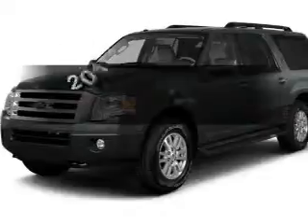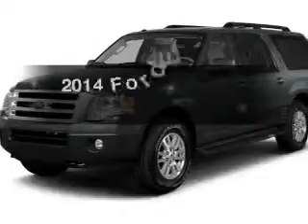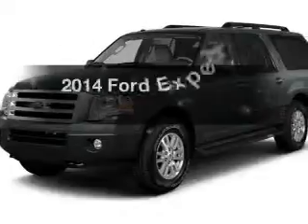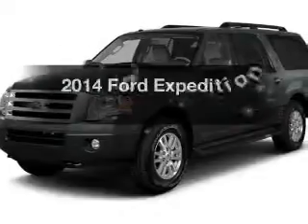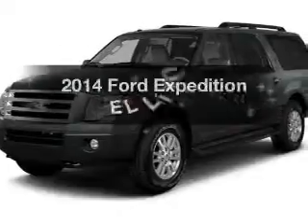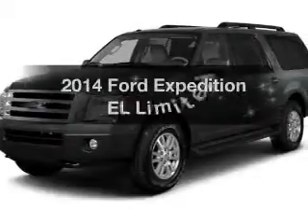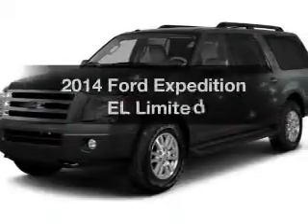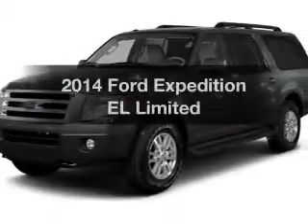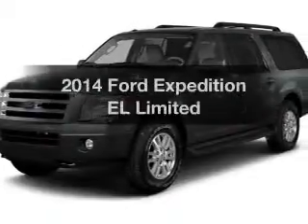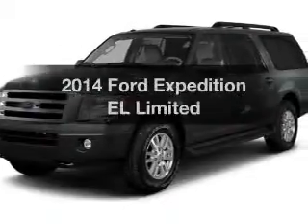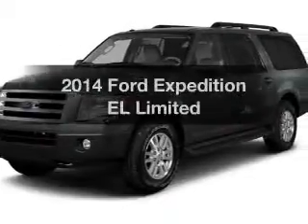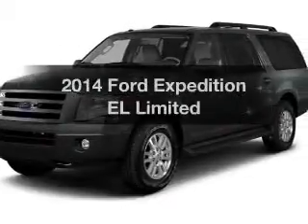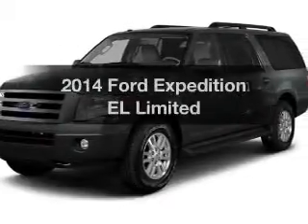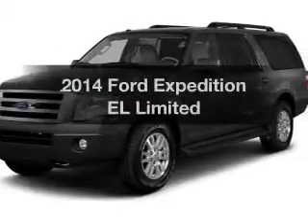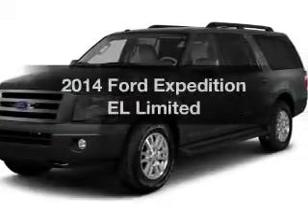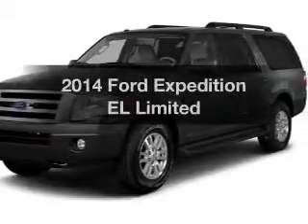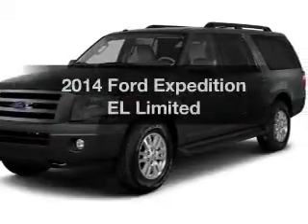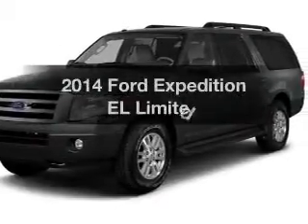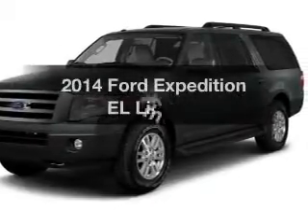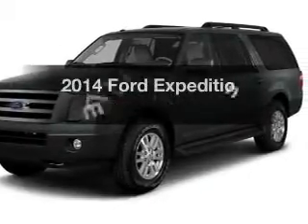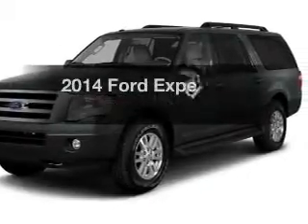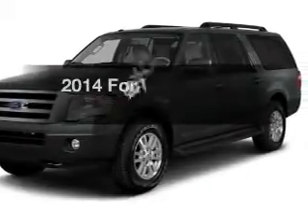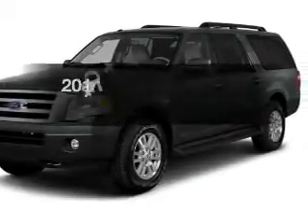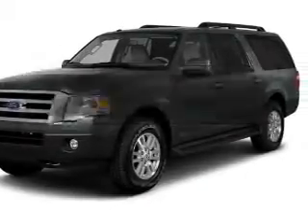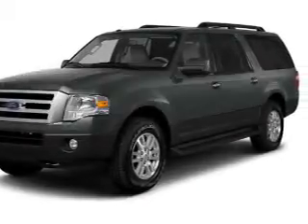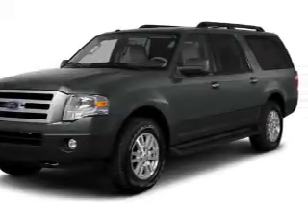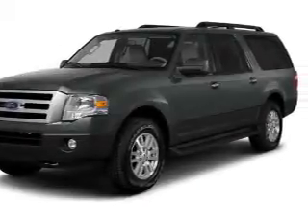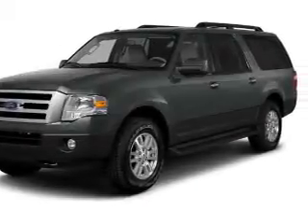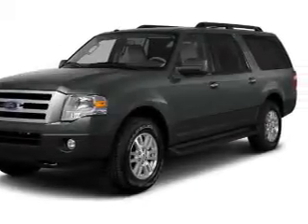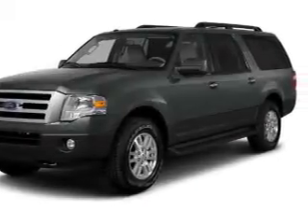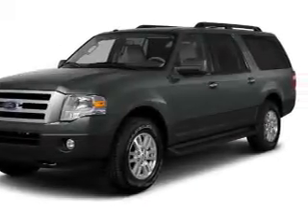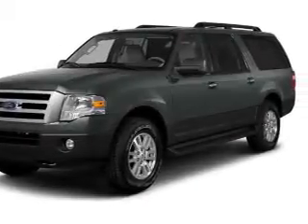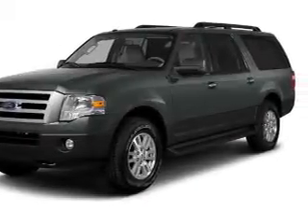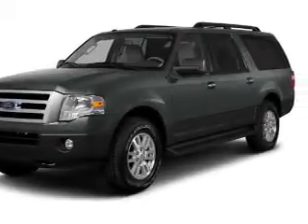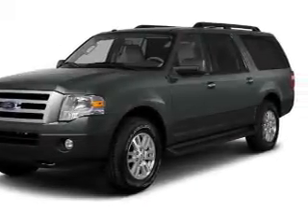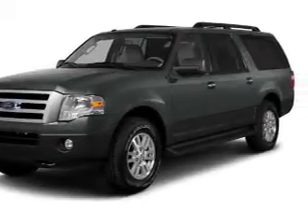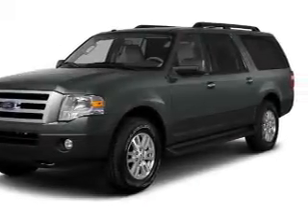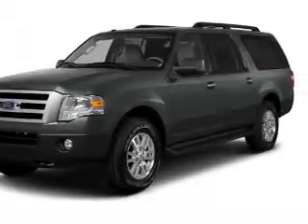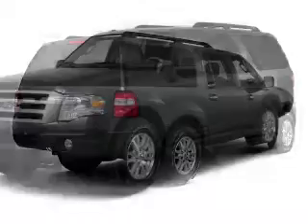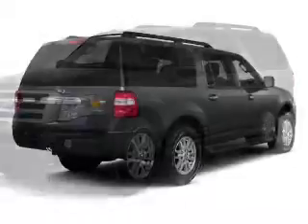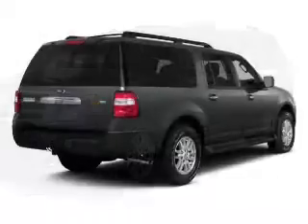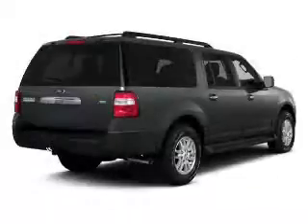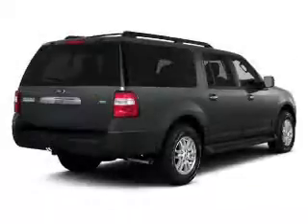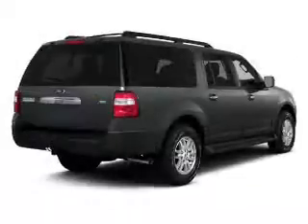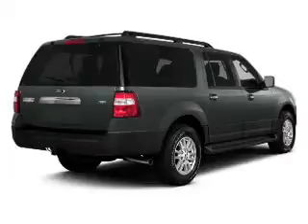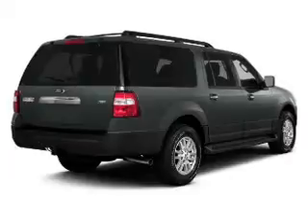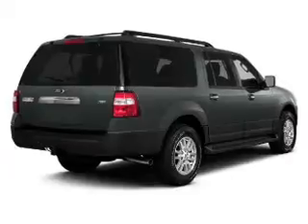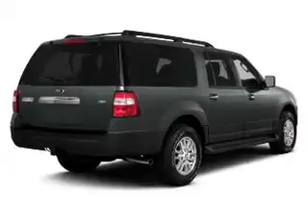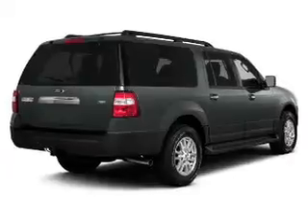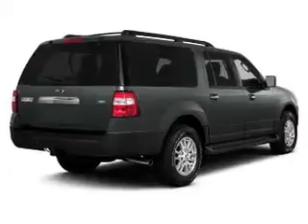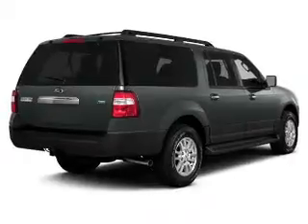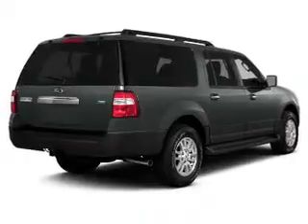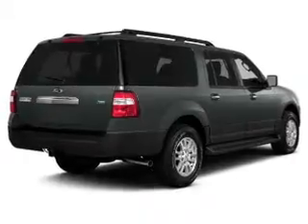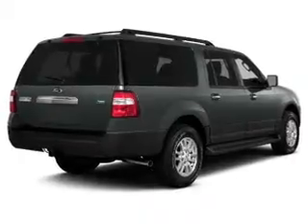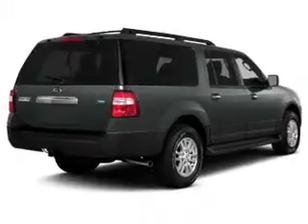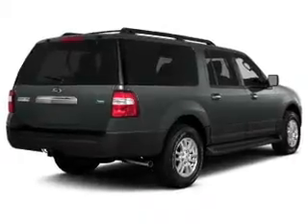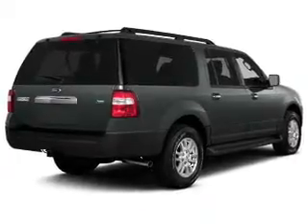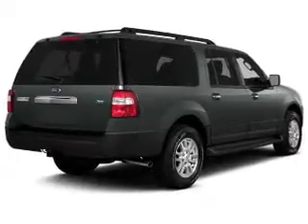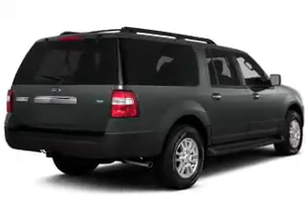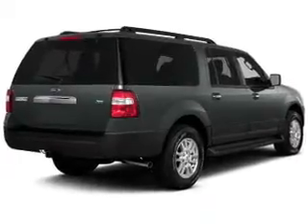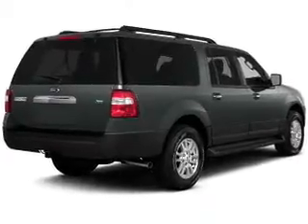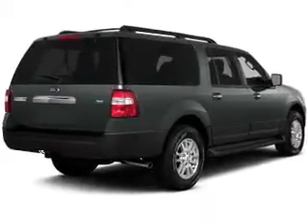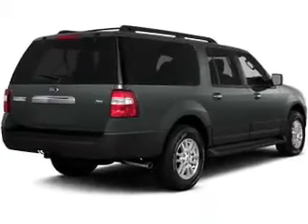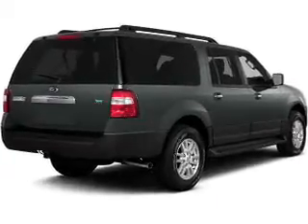Introducing the 2014 Ford Expedition EL. If you're looking for a first-rate auto, this one could be yours today.